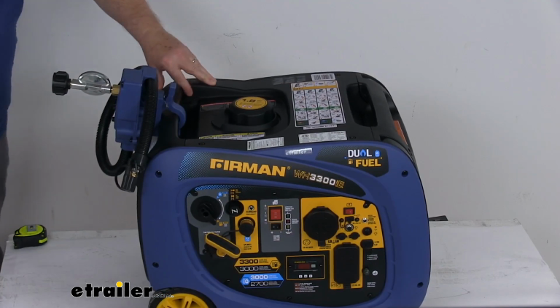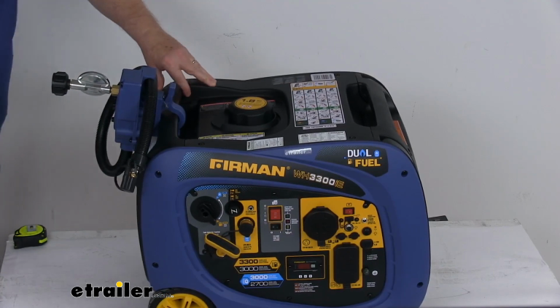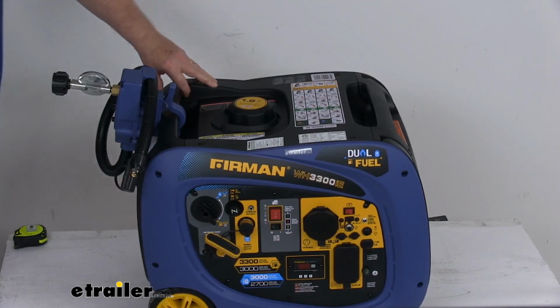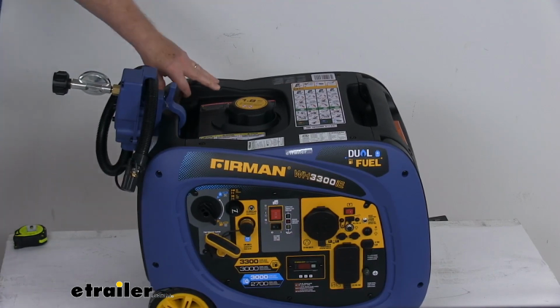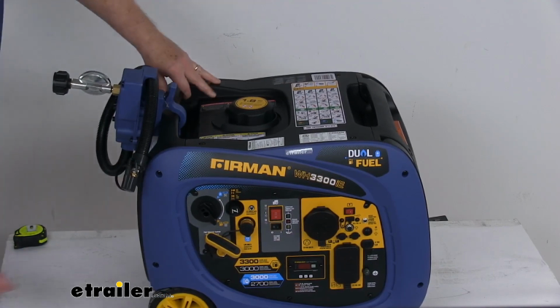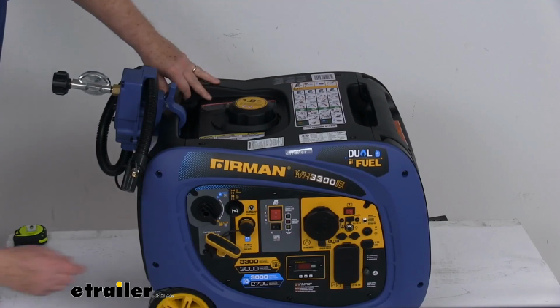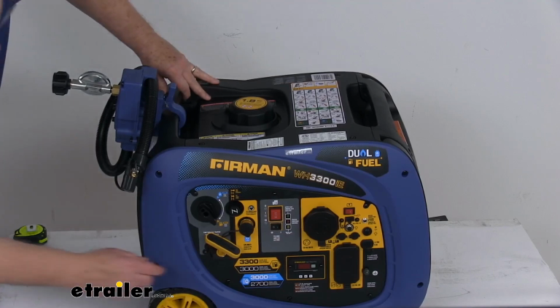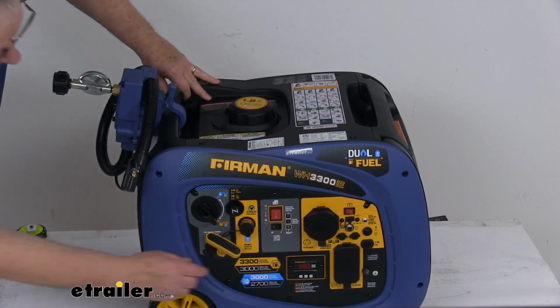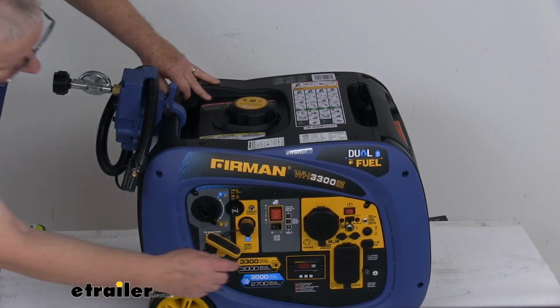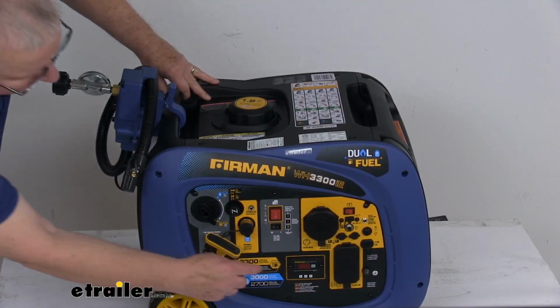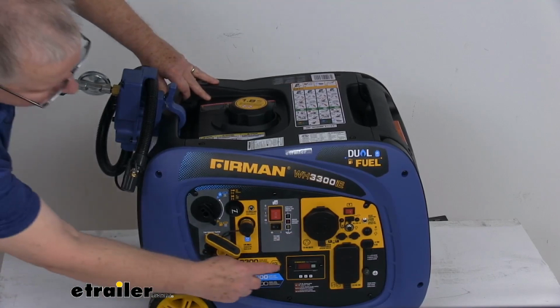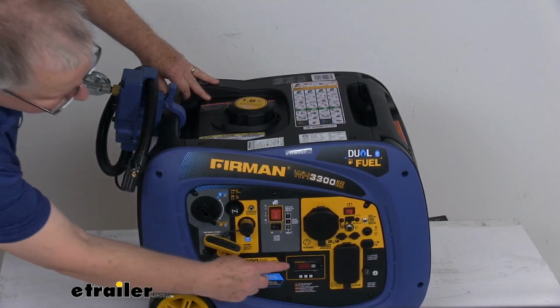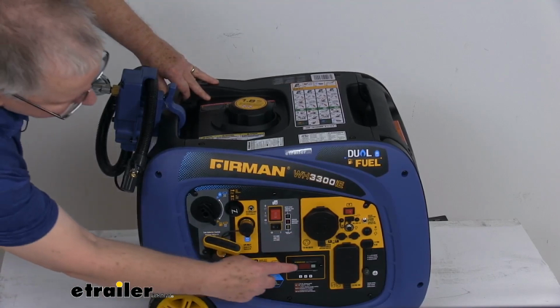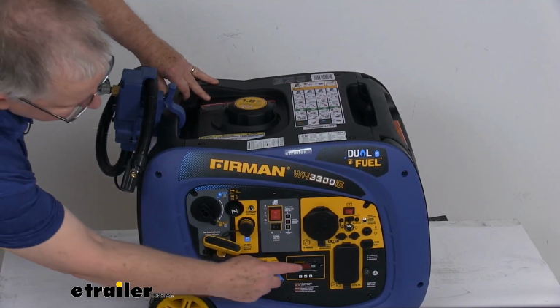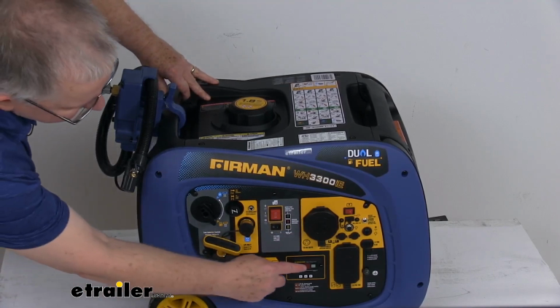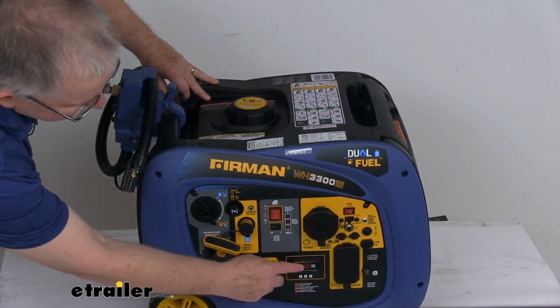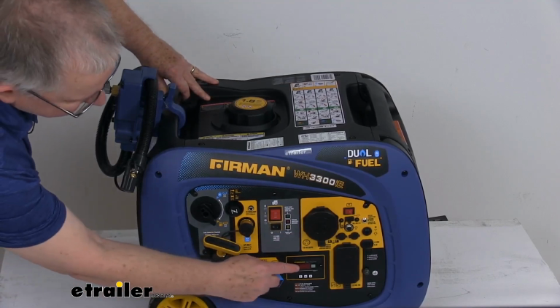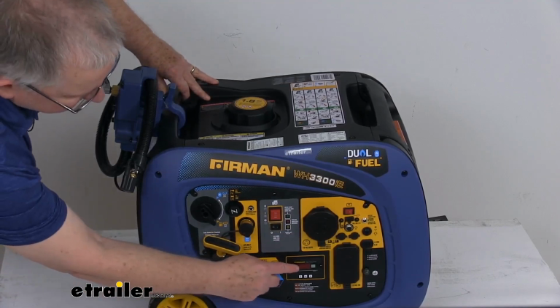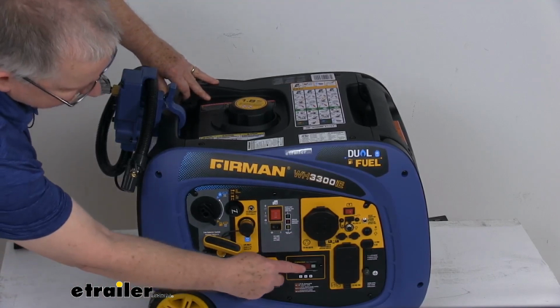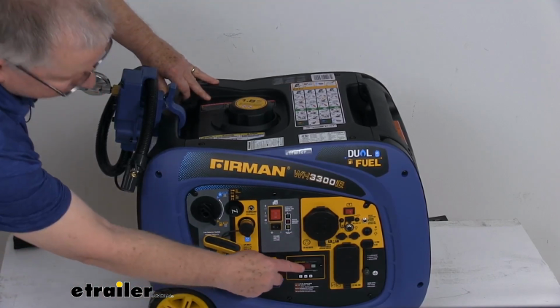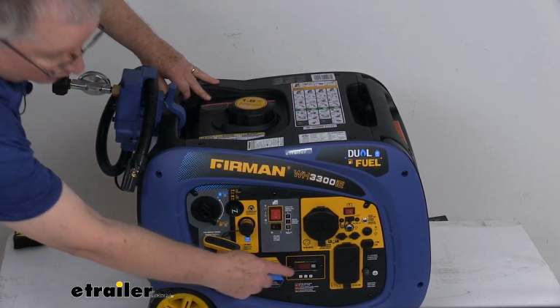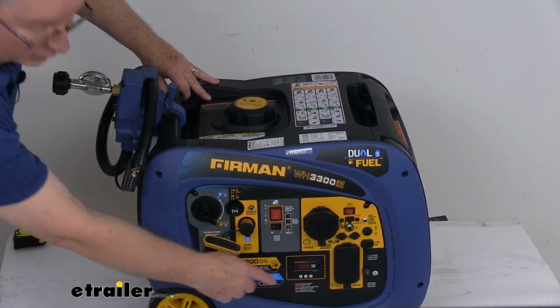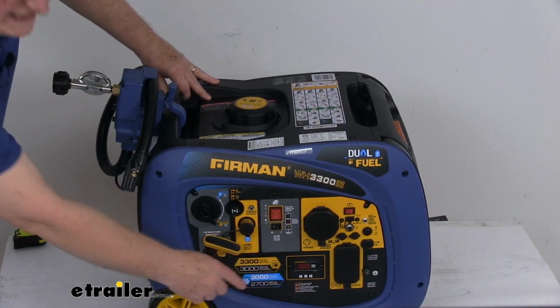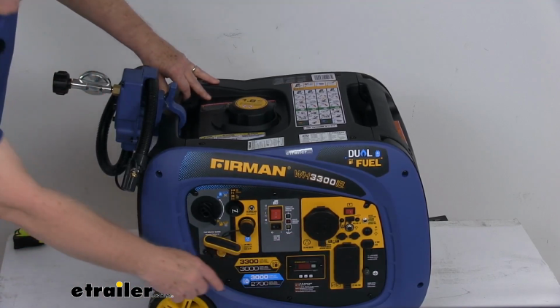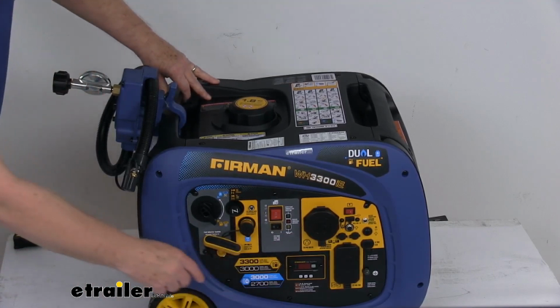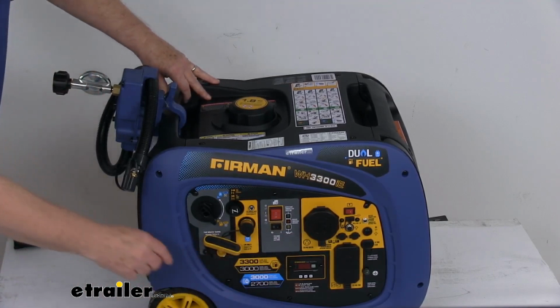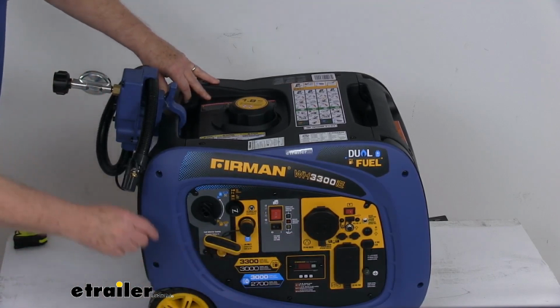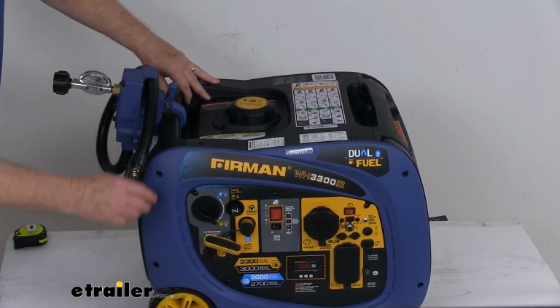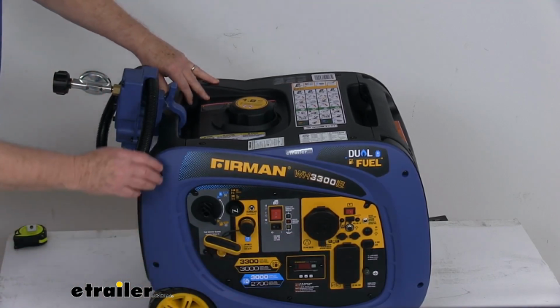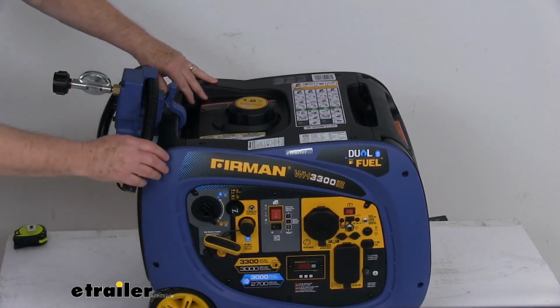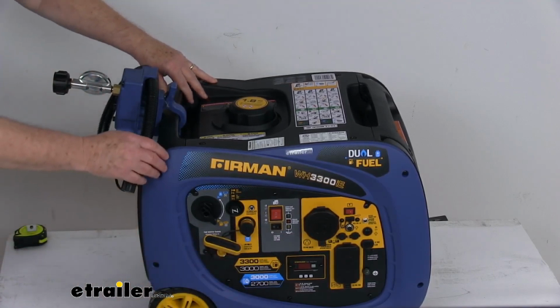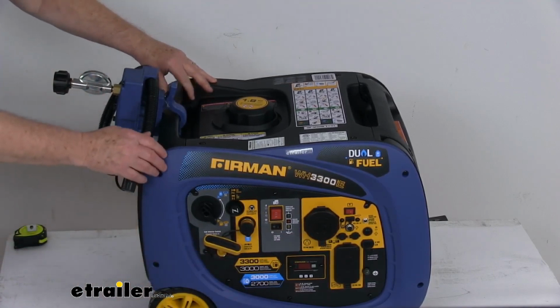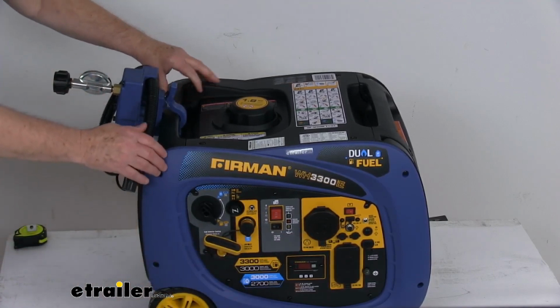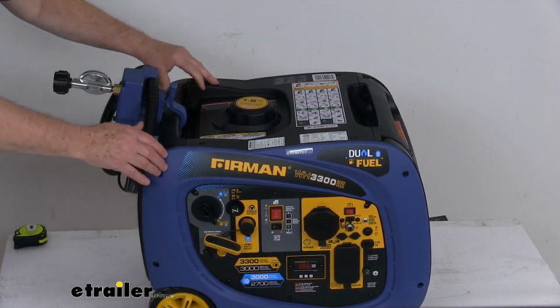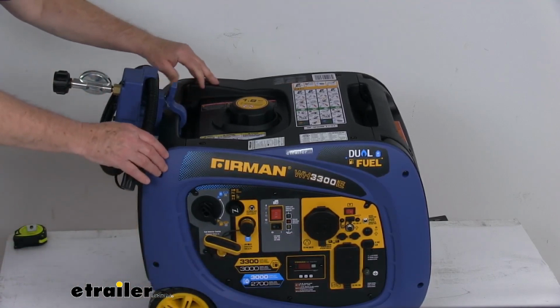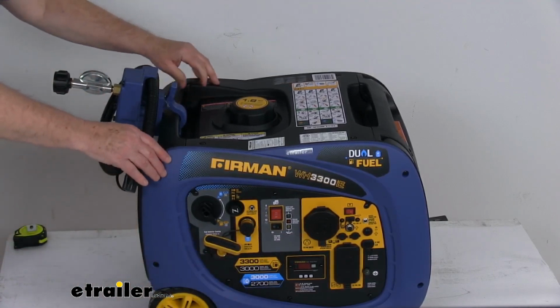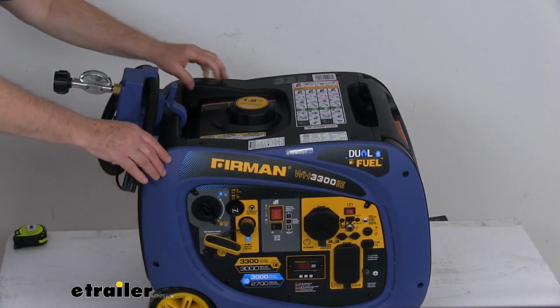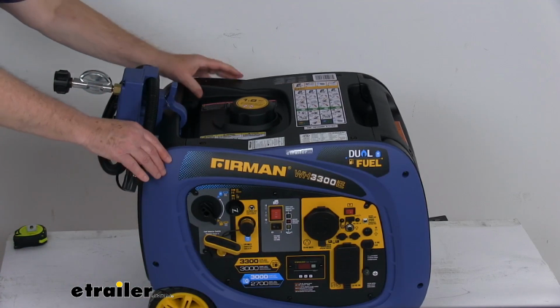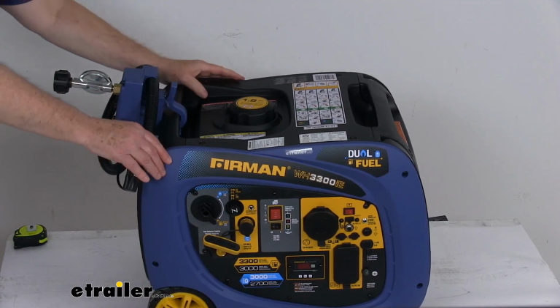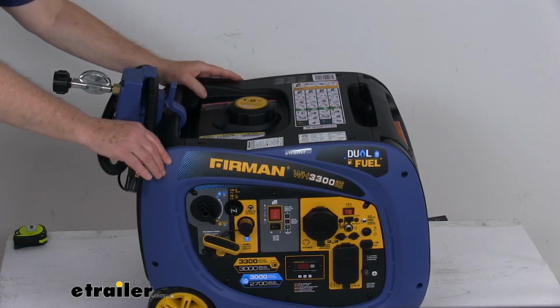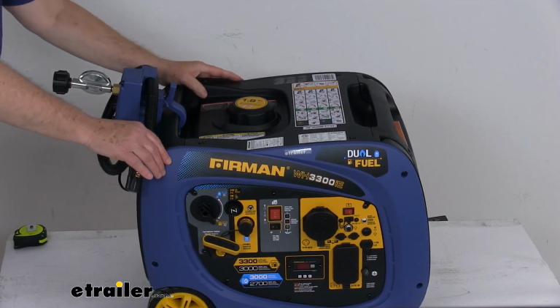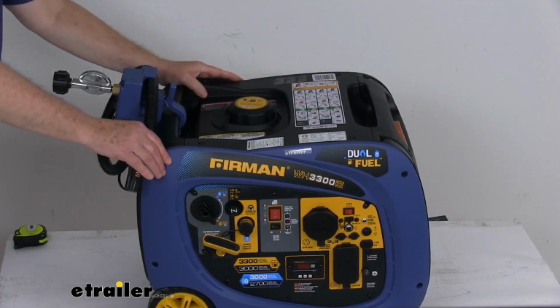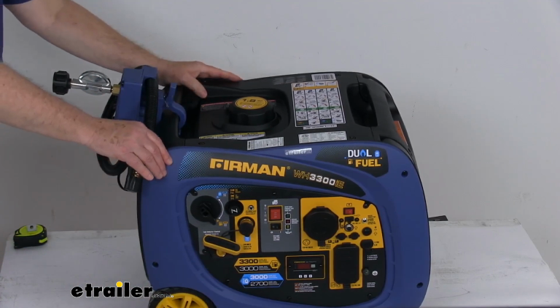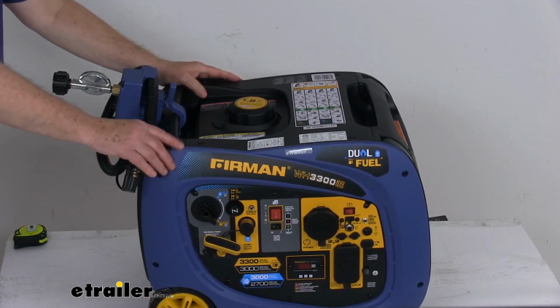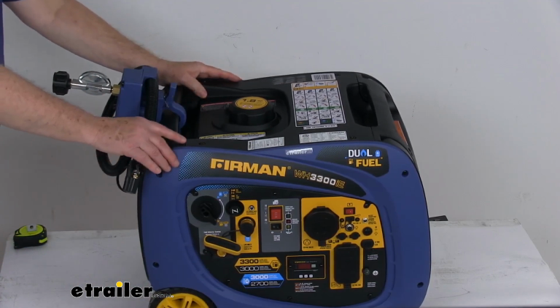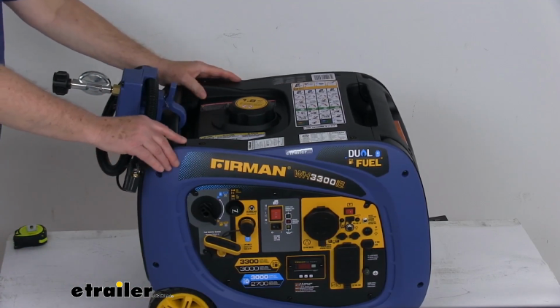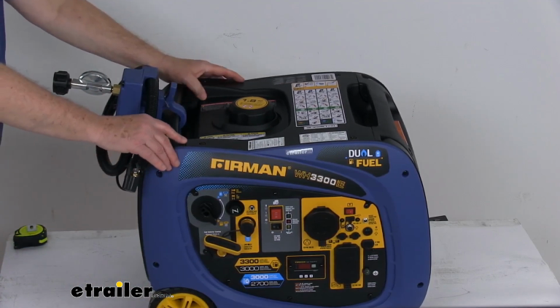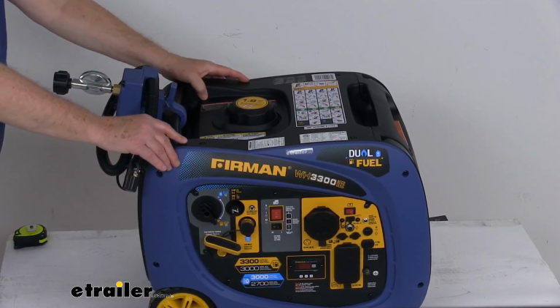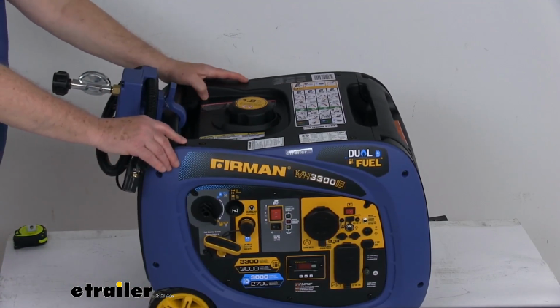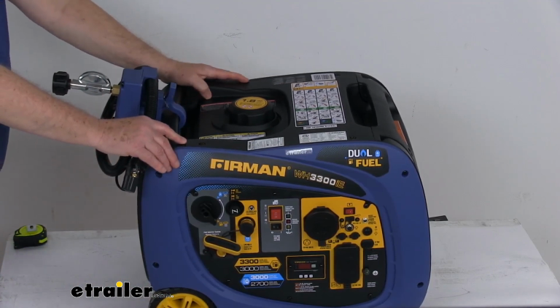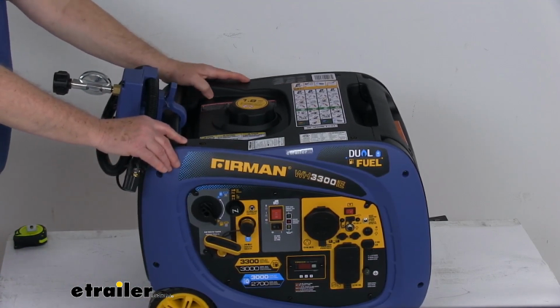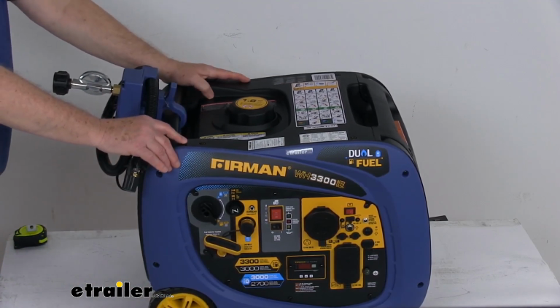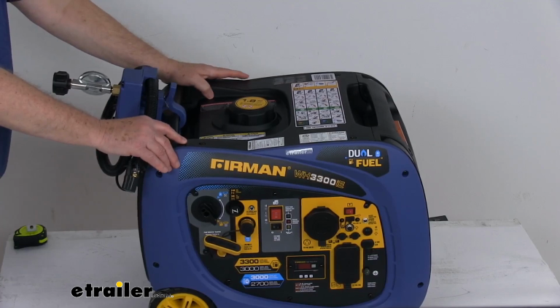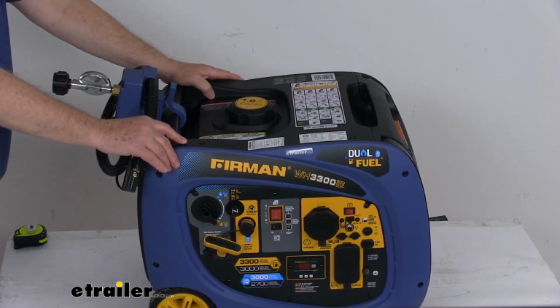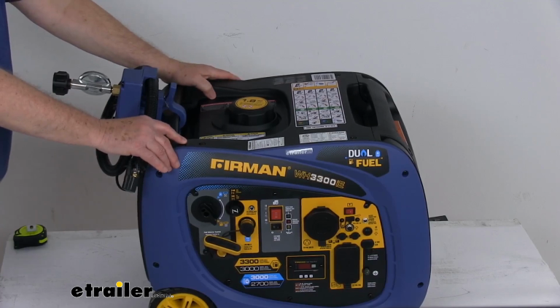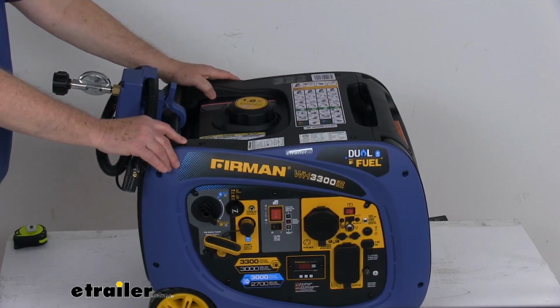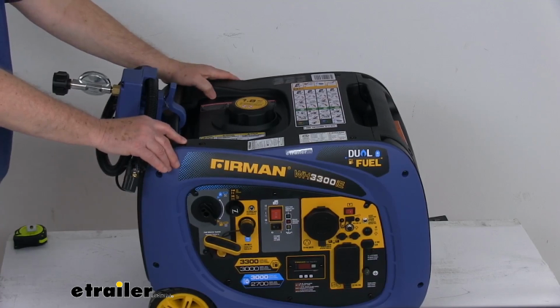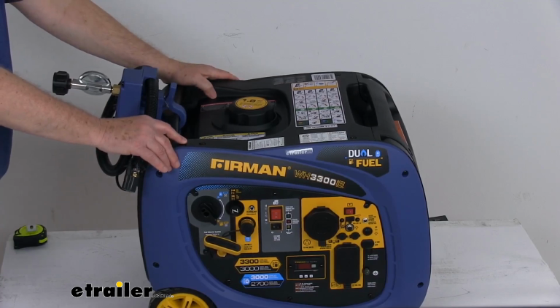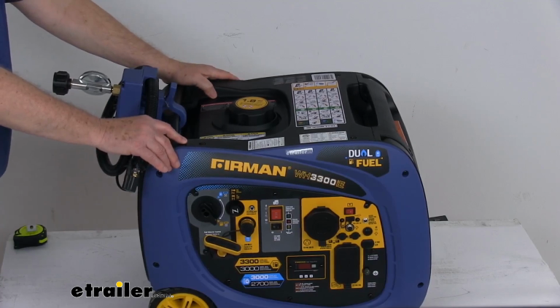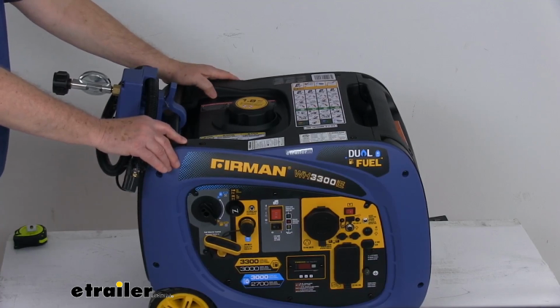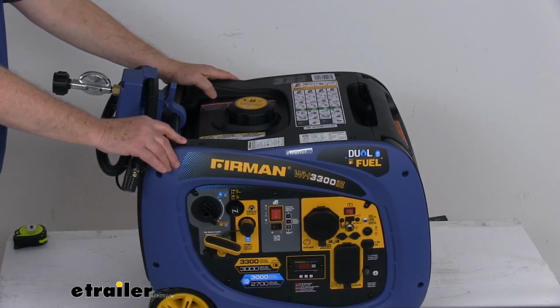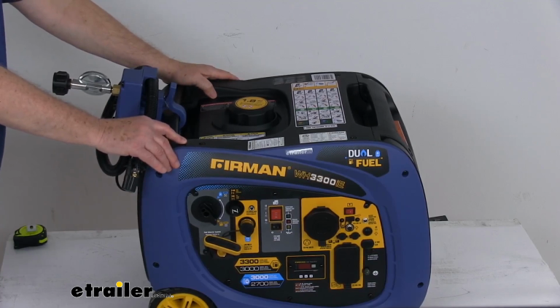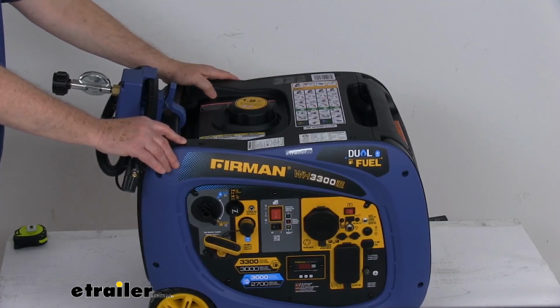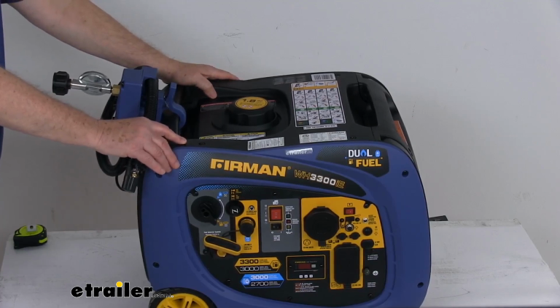Right here there's a little readout — that's a 3-in-1 data minder. It'll monitor voltage, frequency, and running hours.